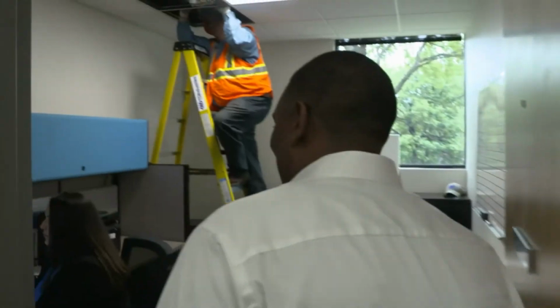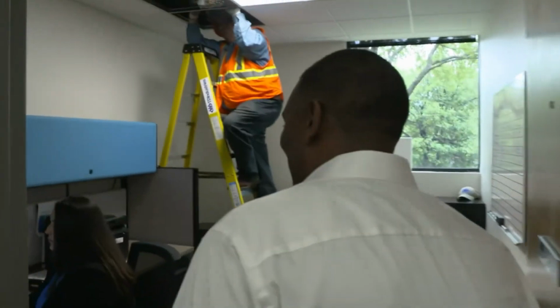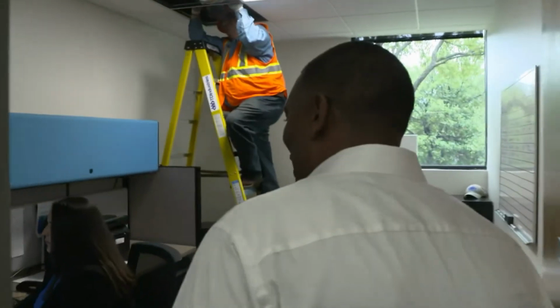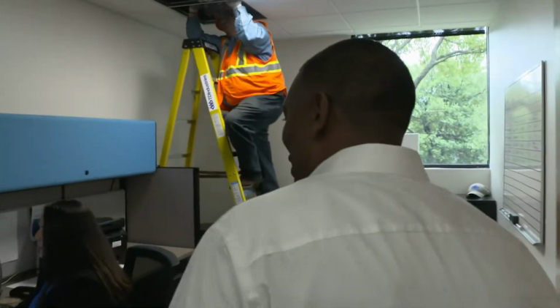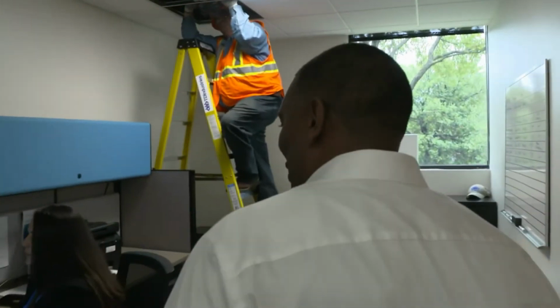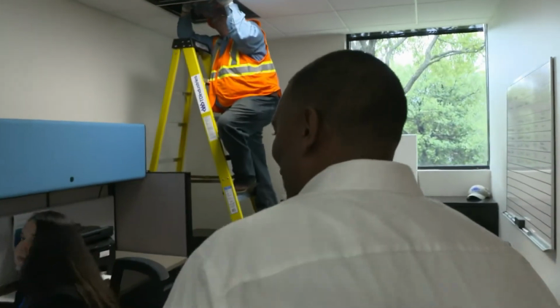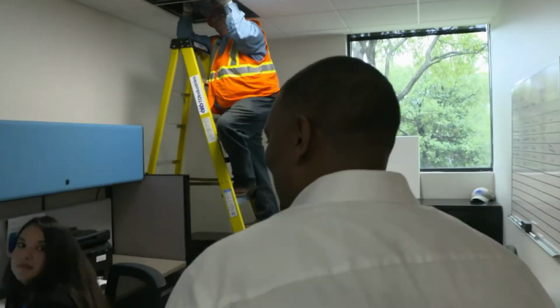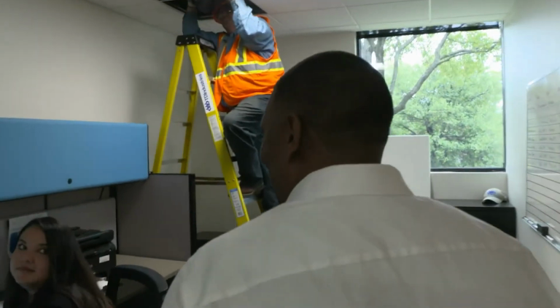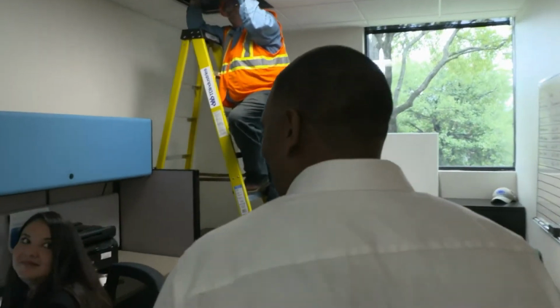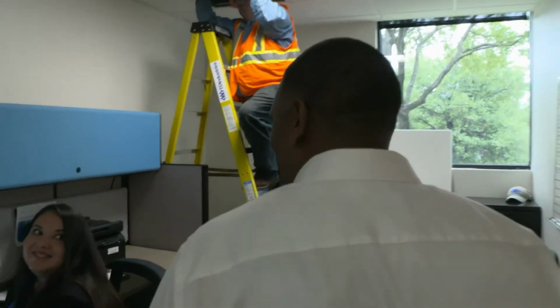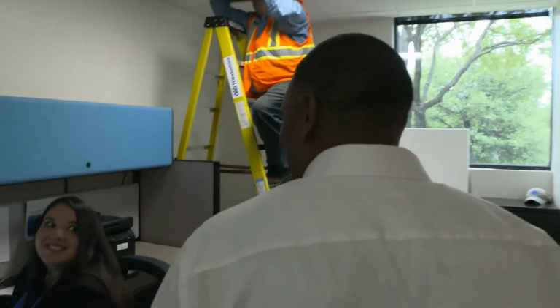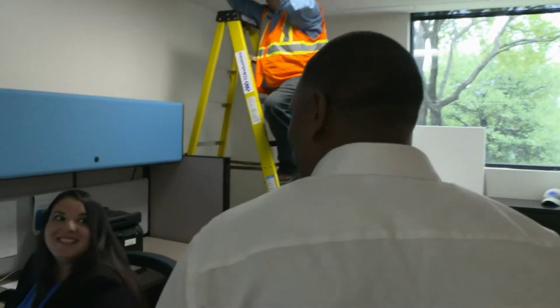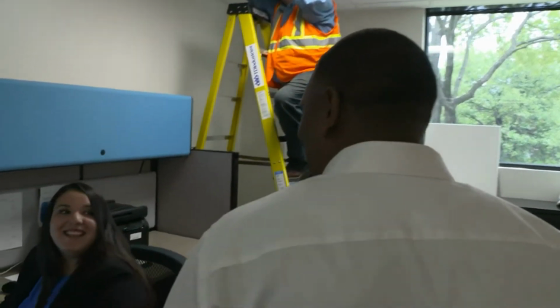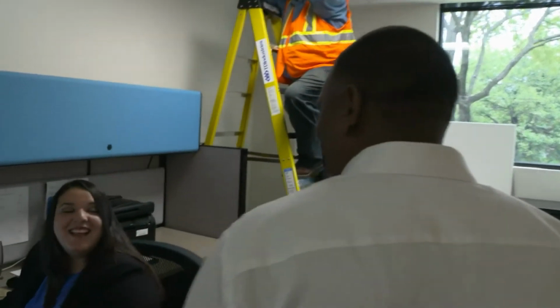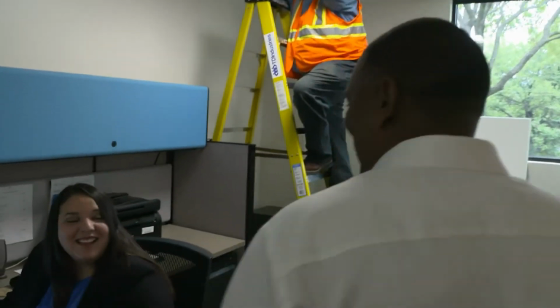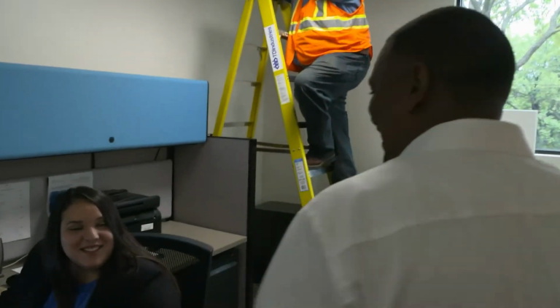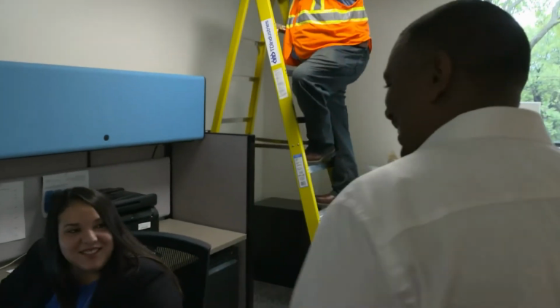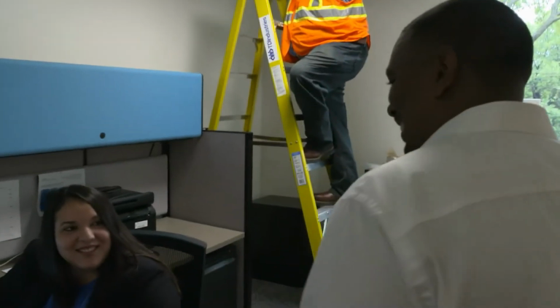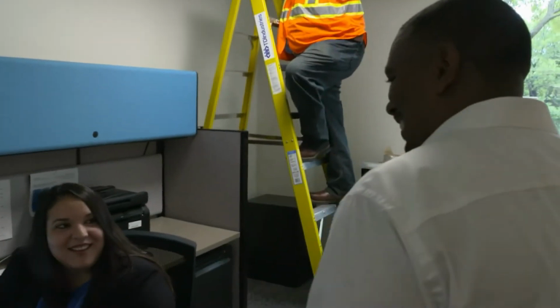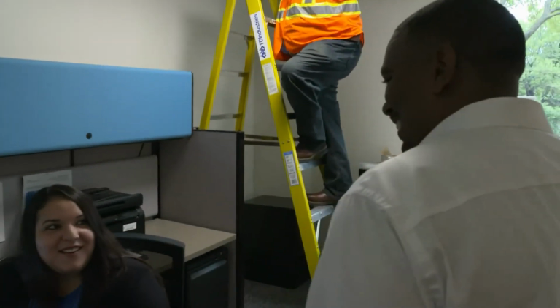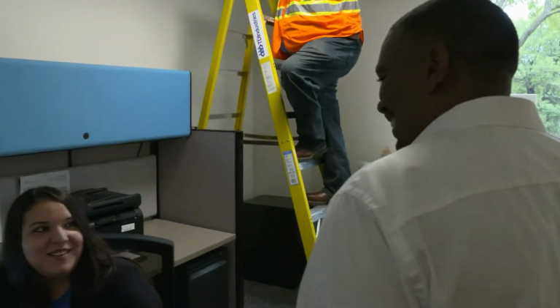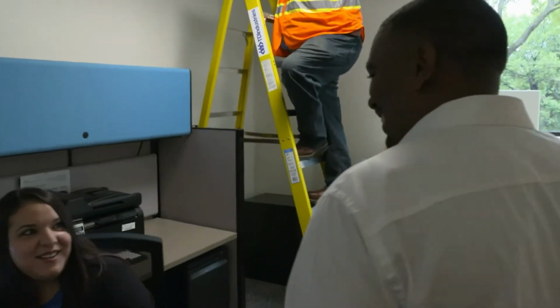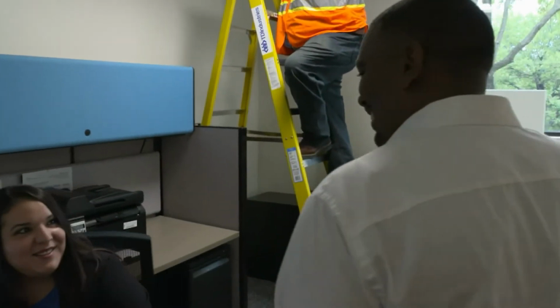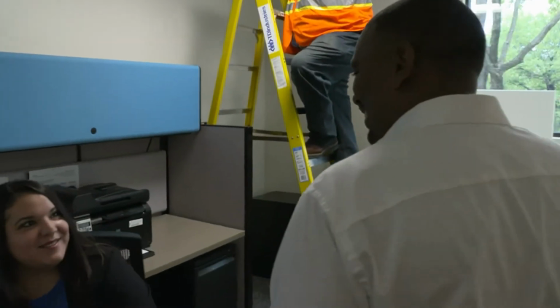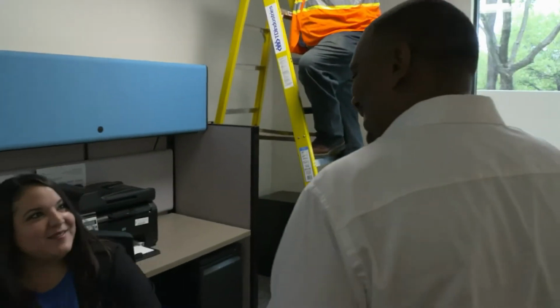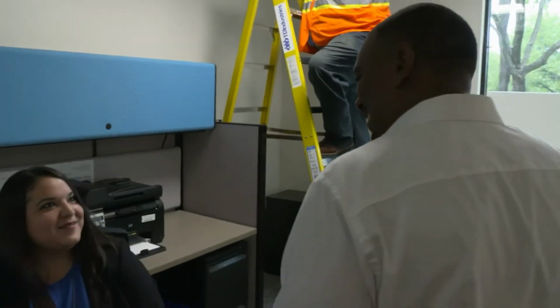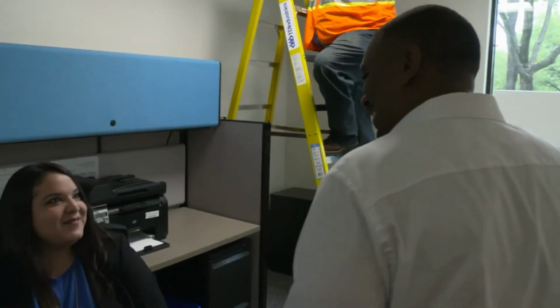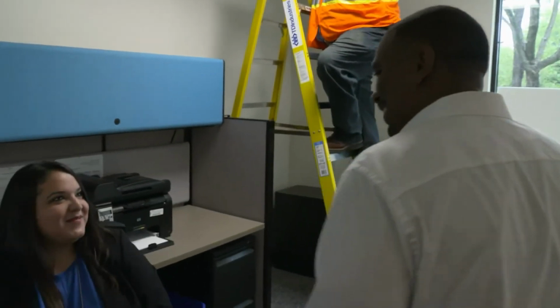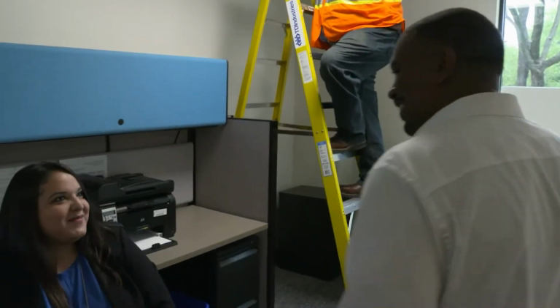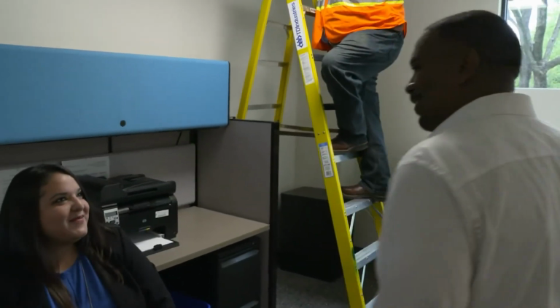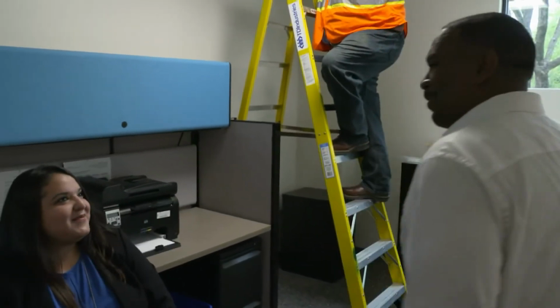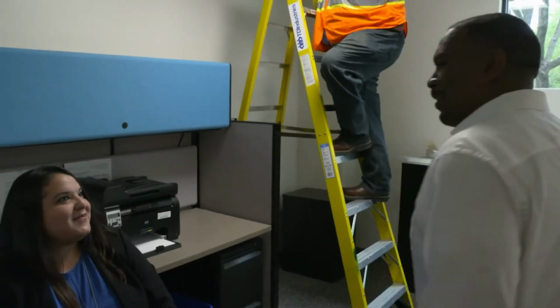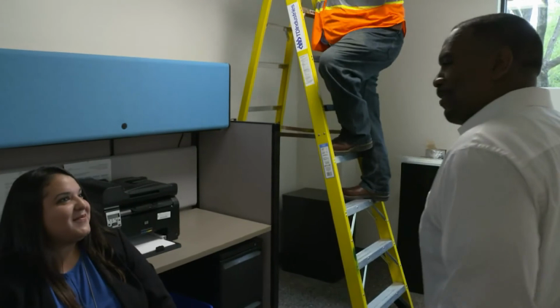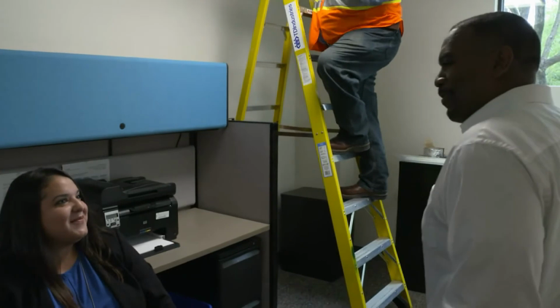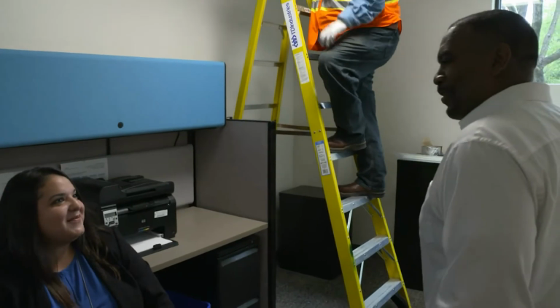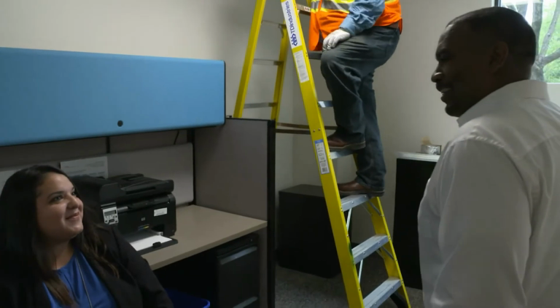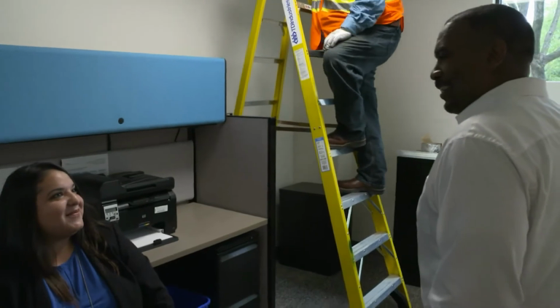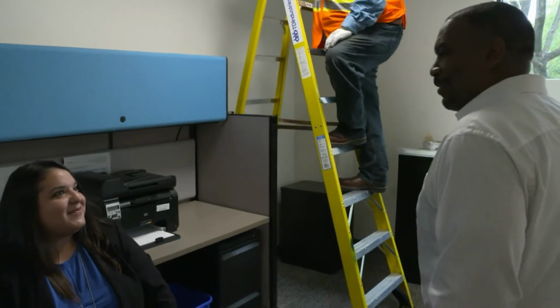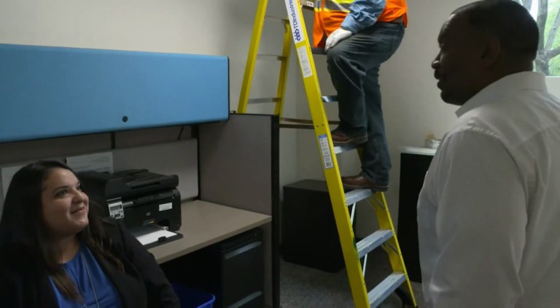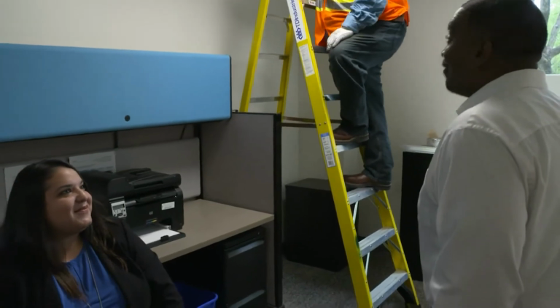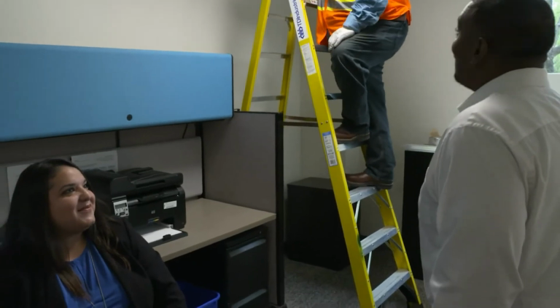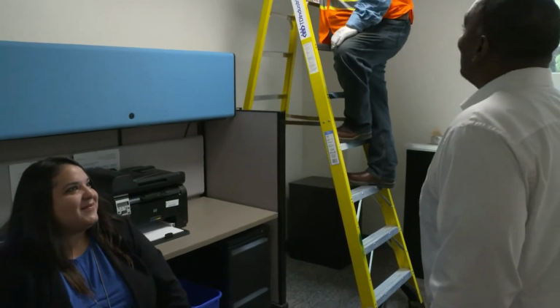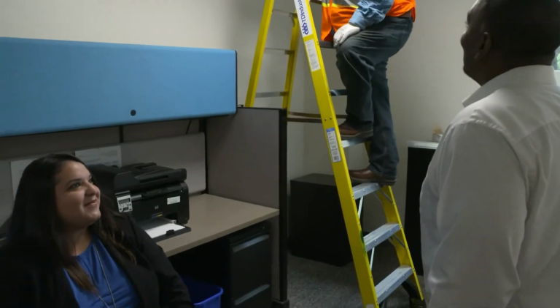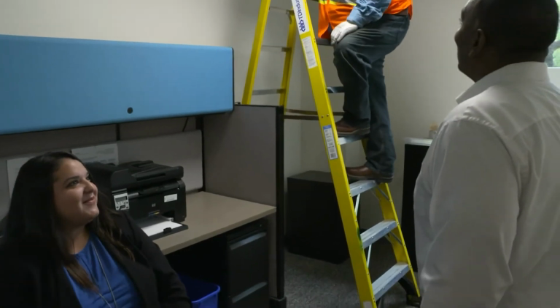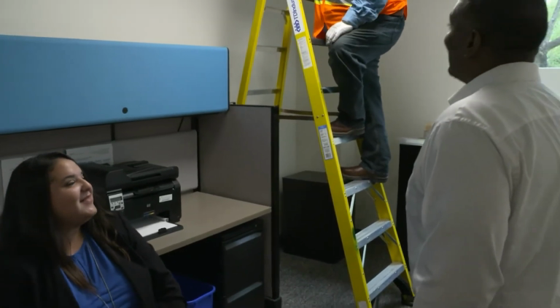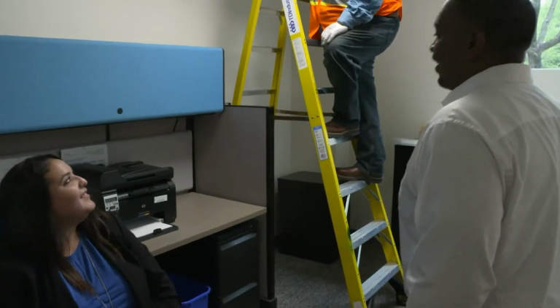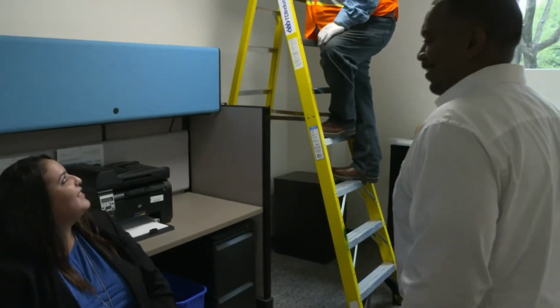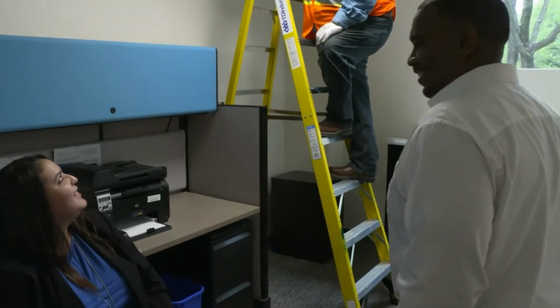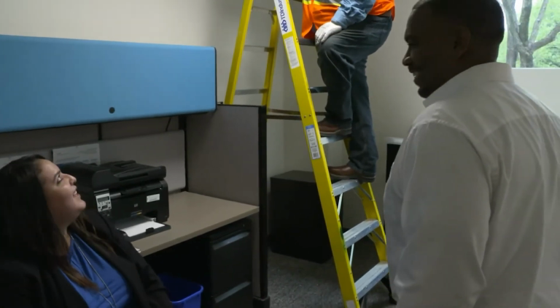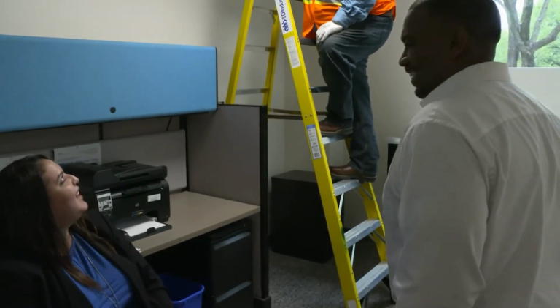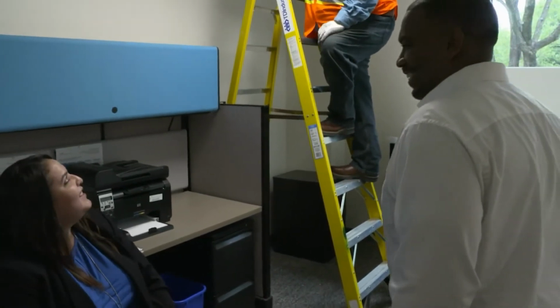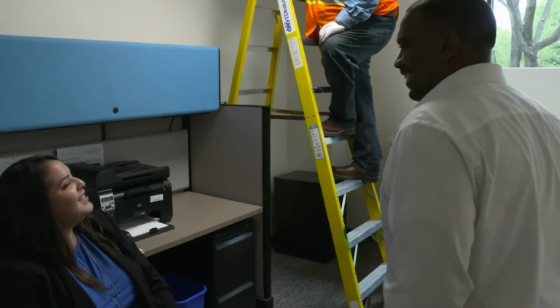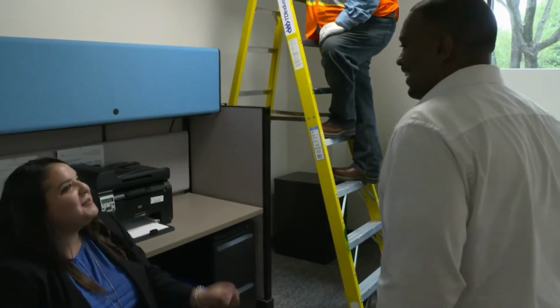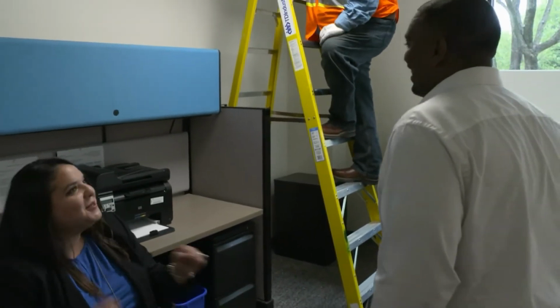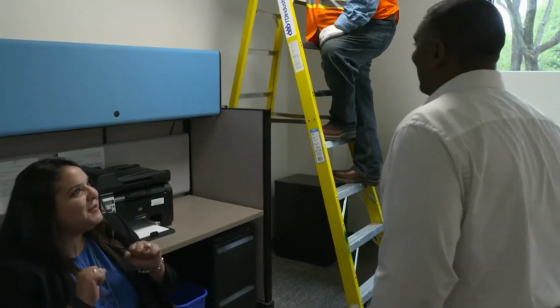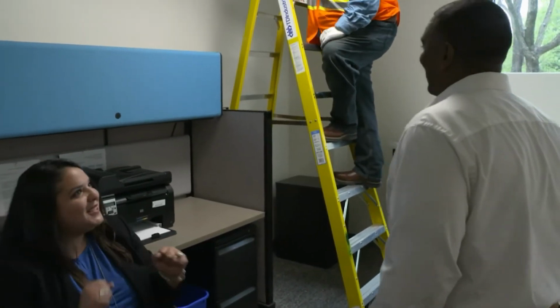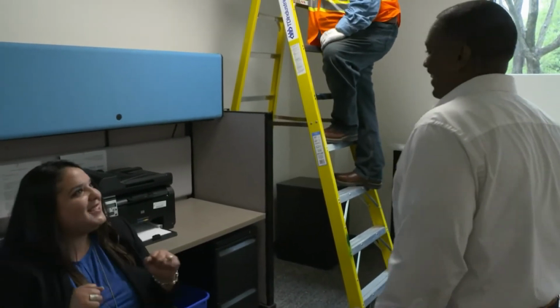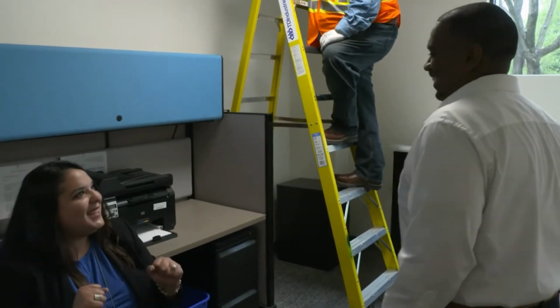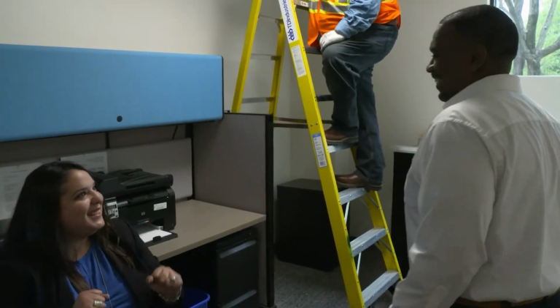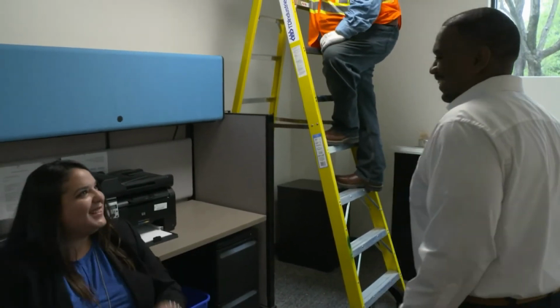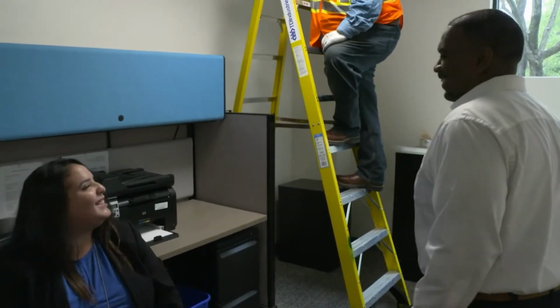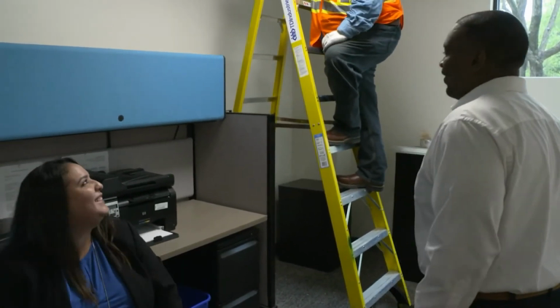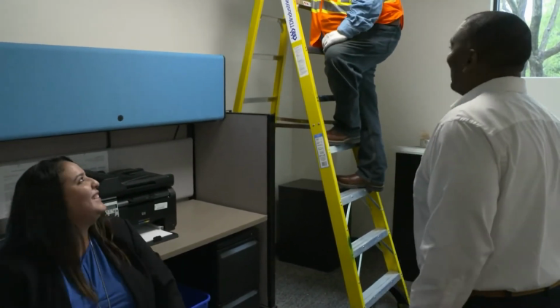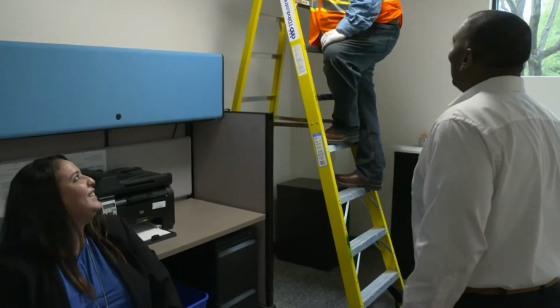Hello, how's it going? Hi, how are you? Good — ready for a new diffuser install. Yes, I'm super excited. Great.